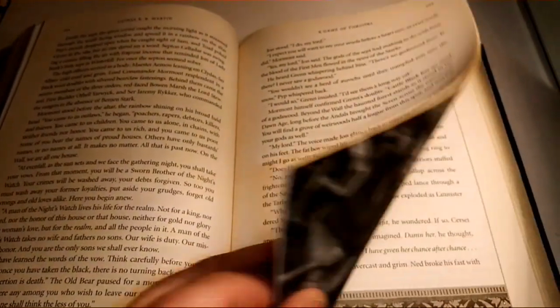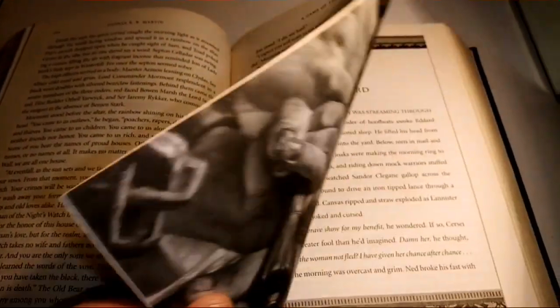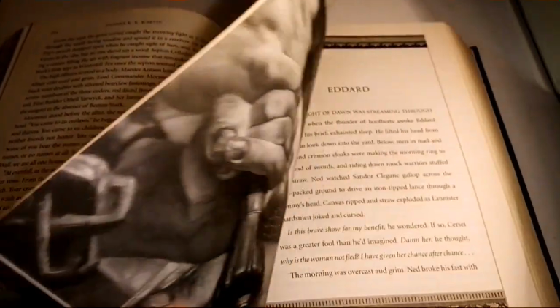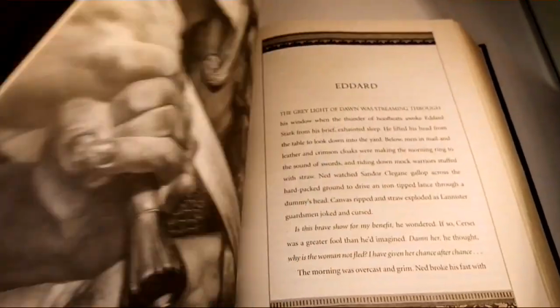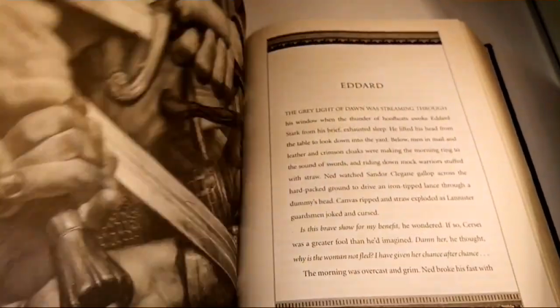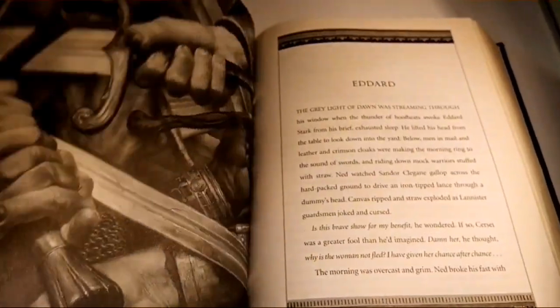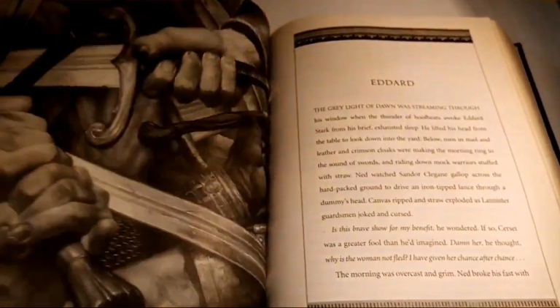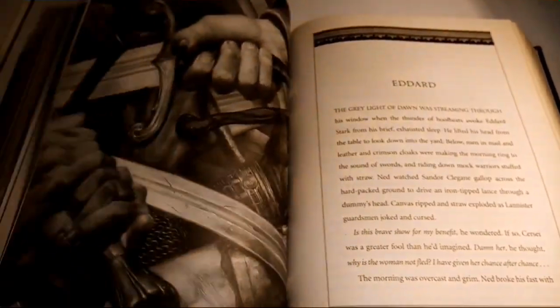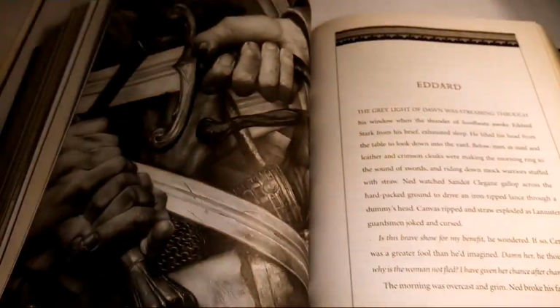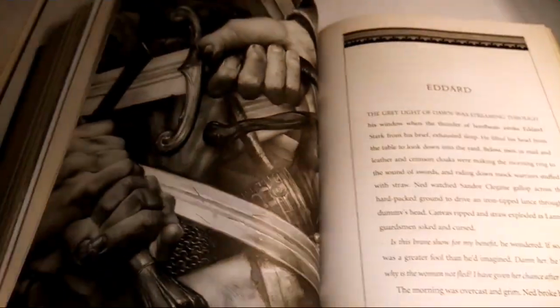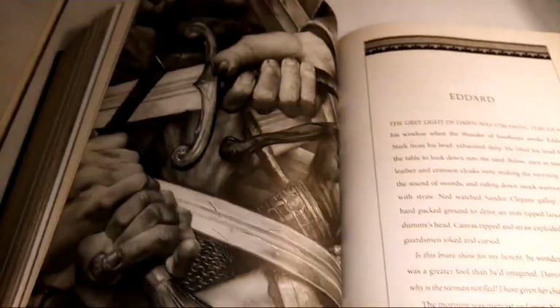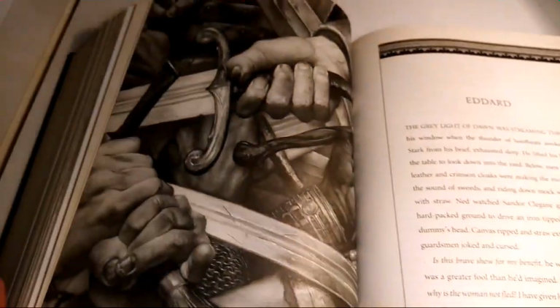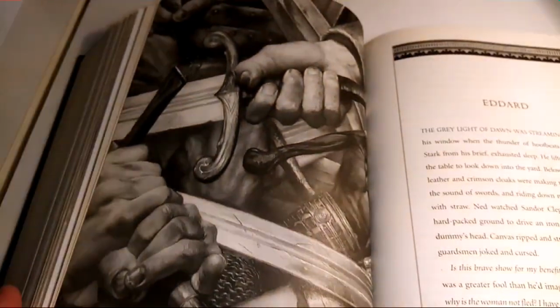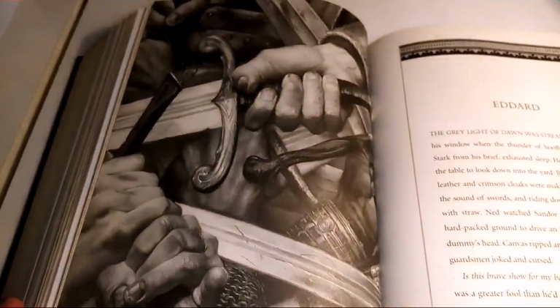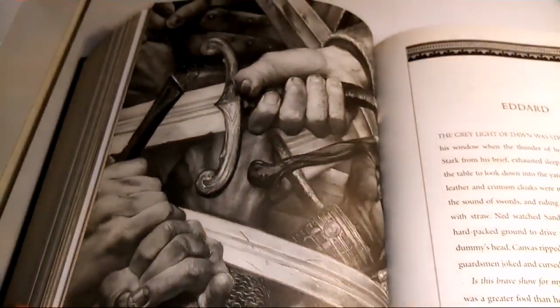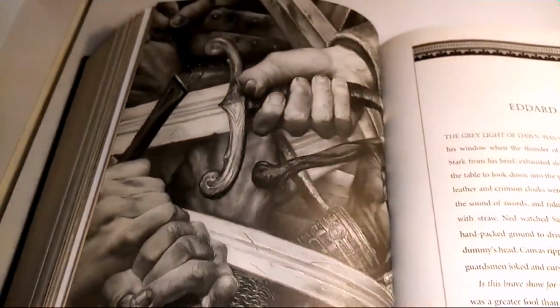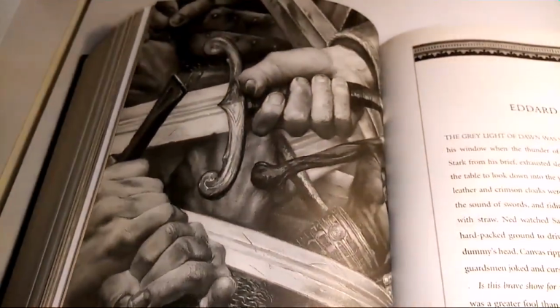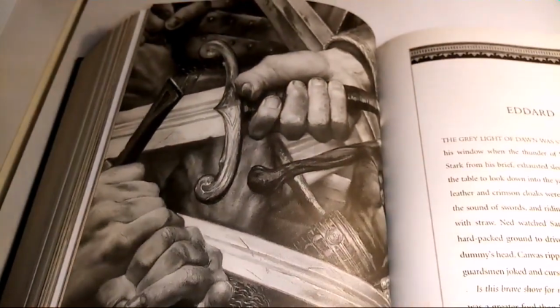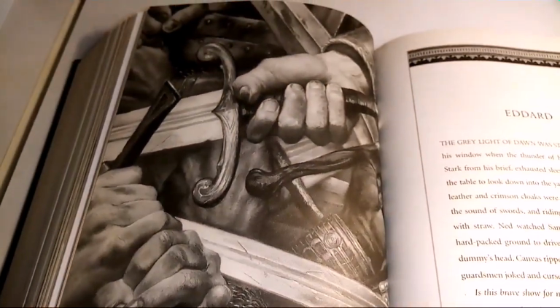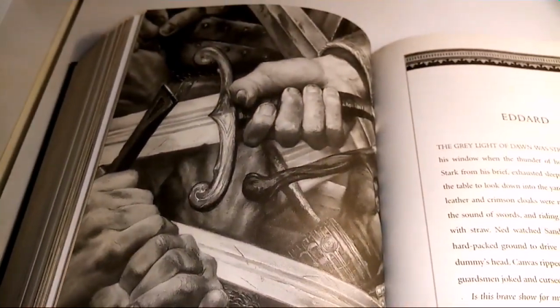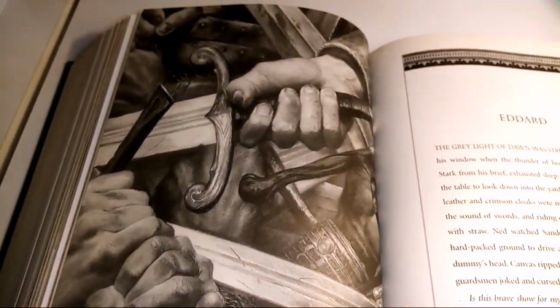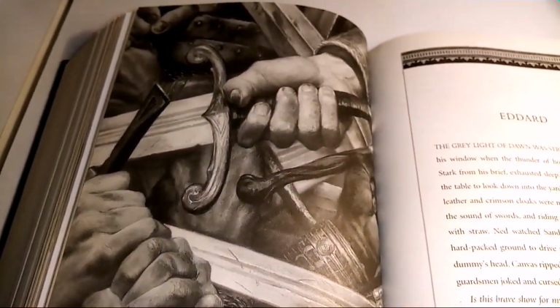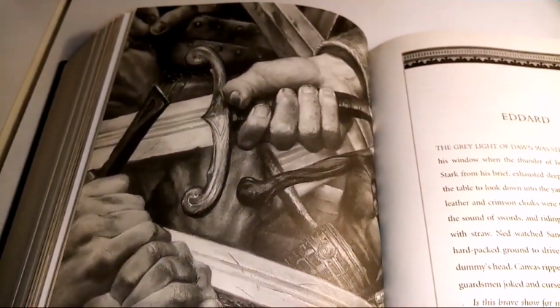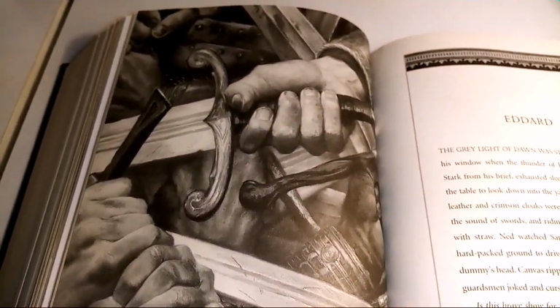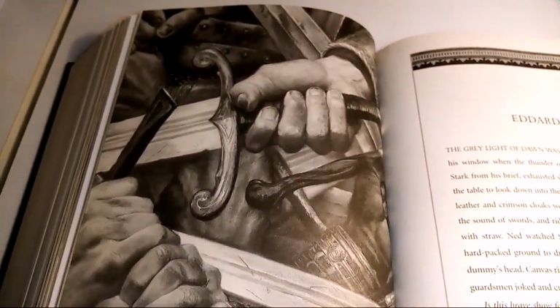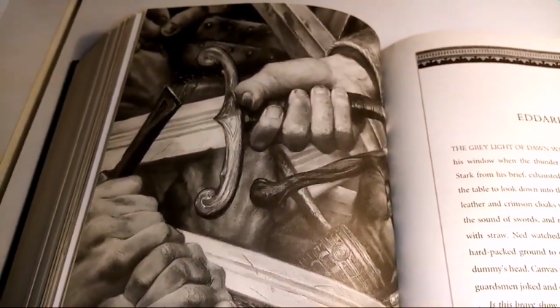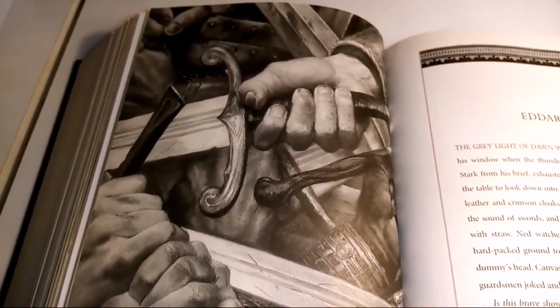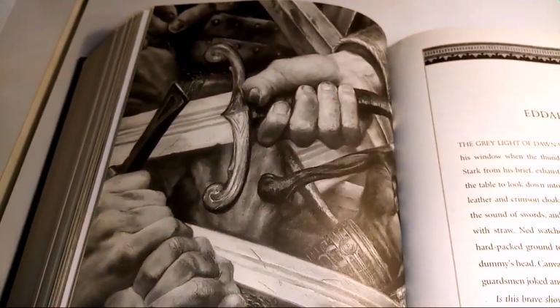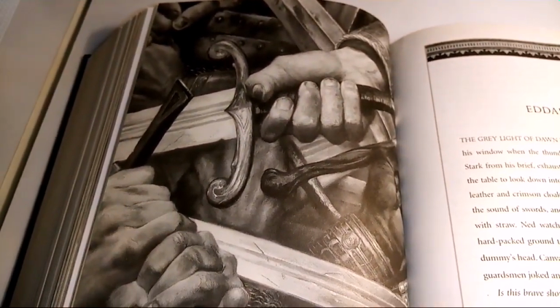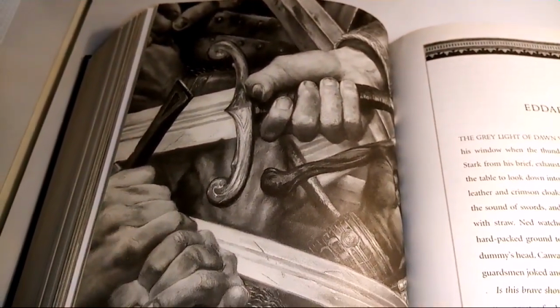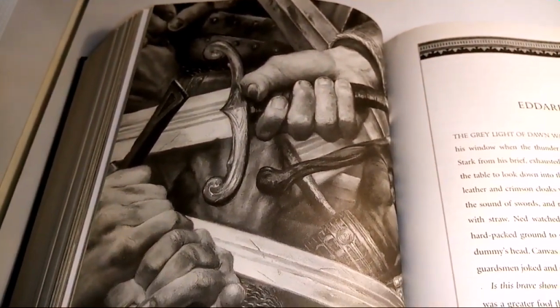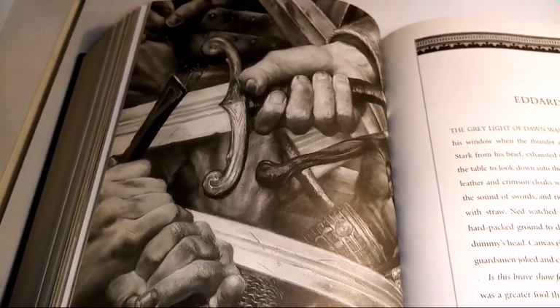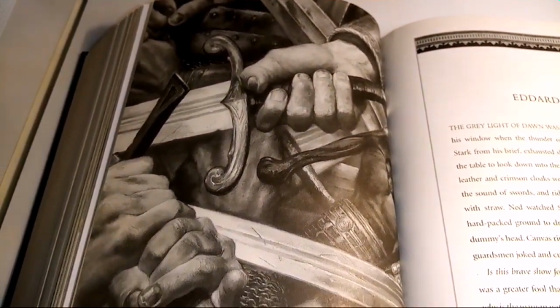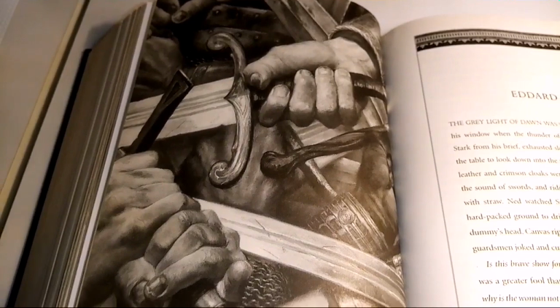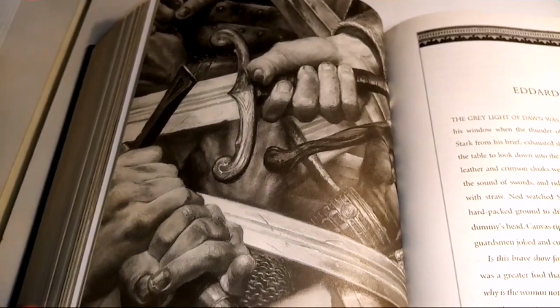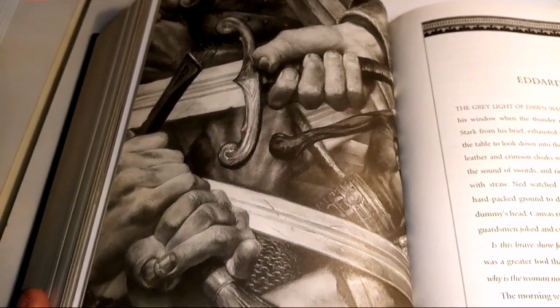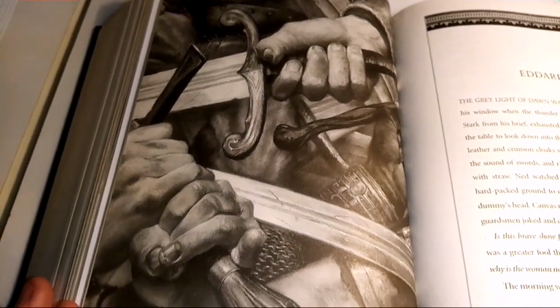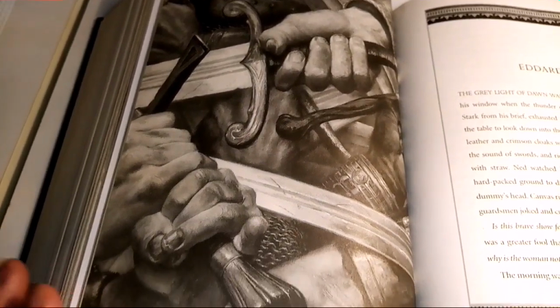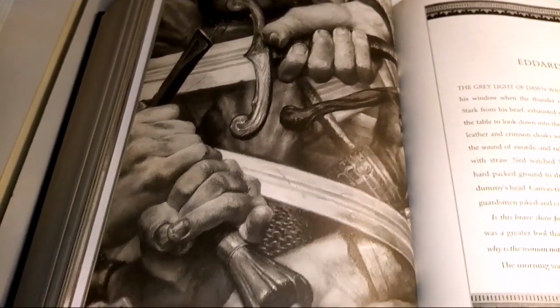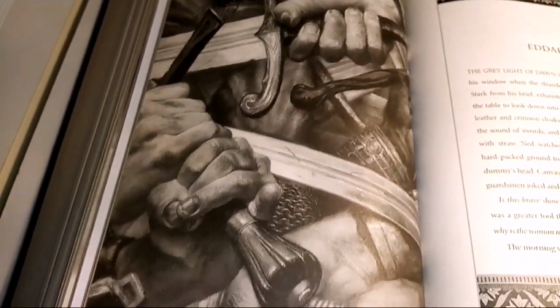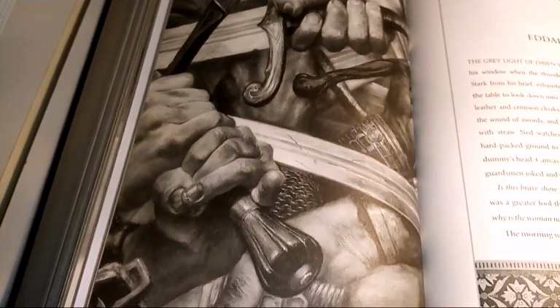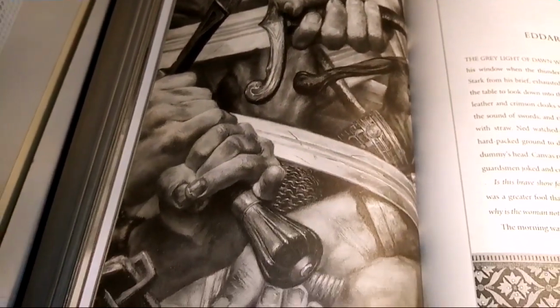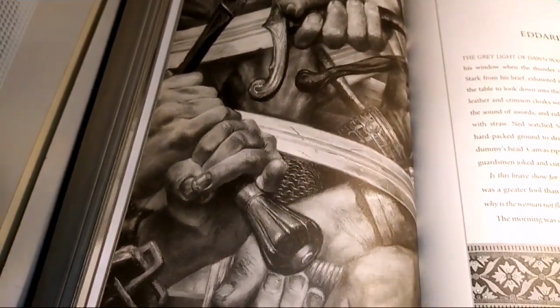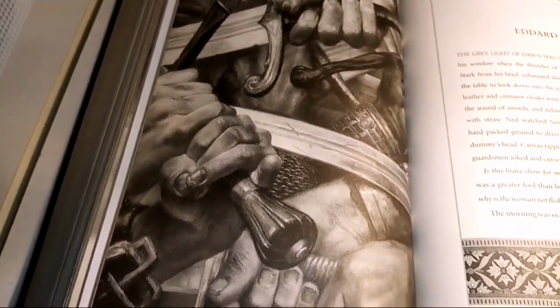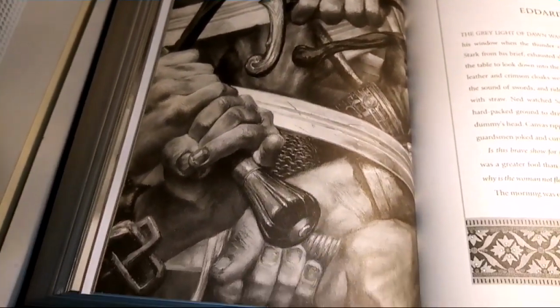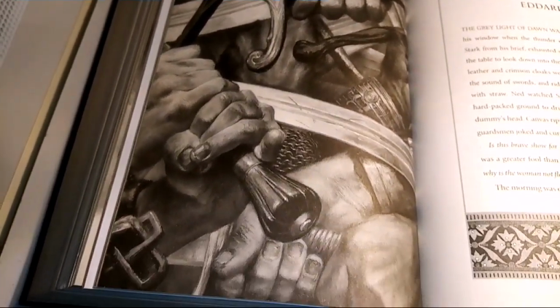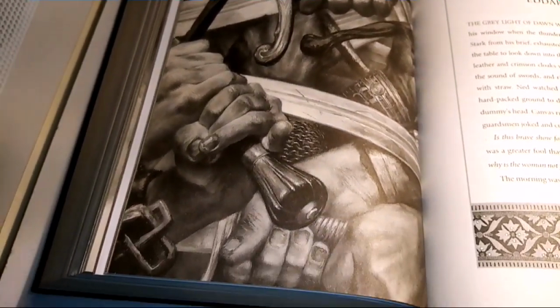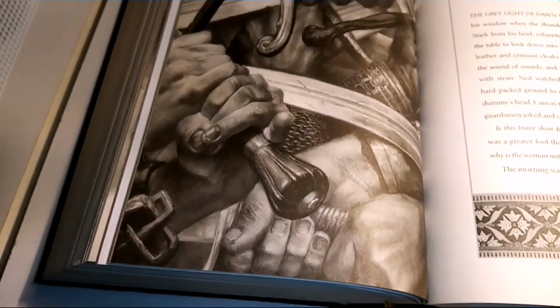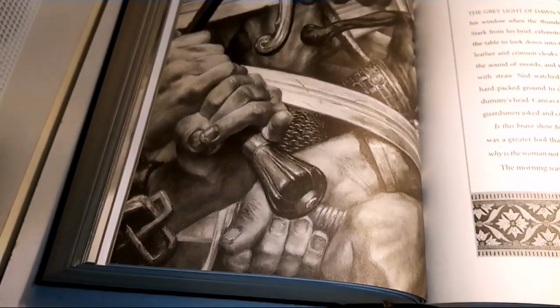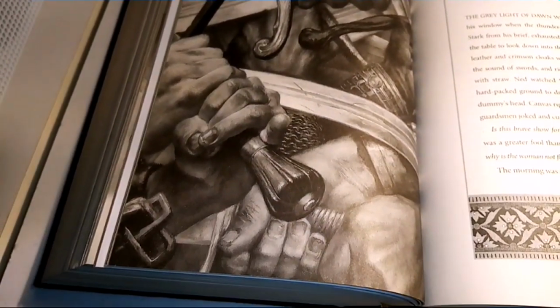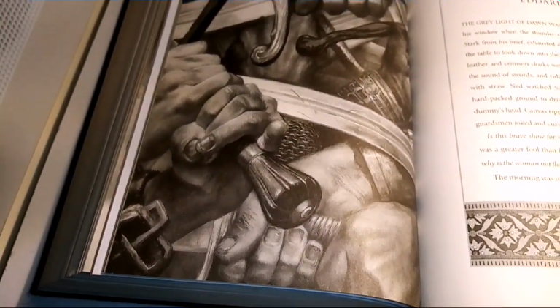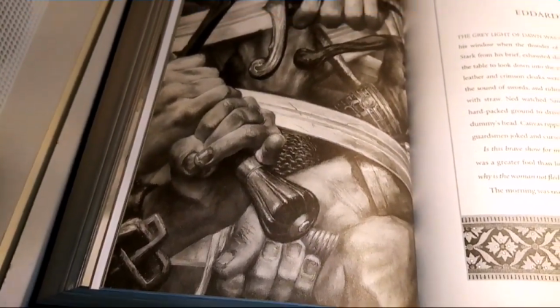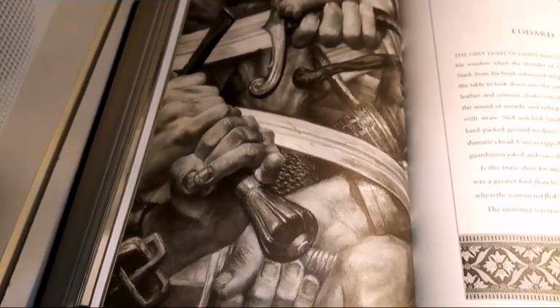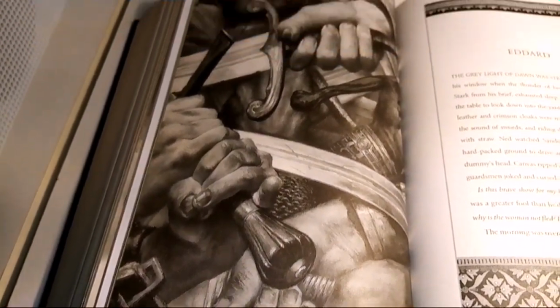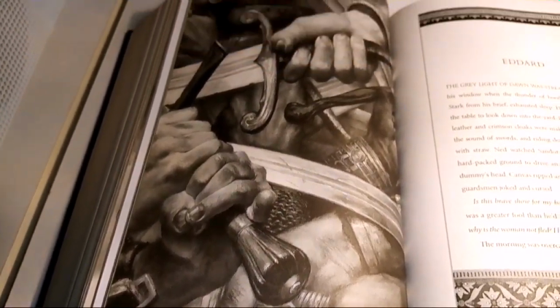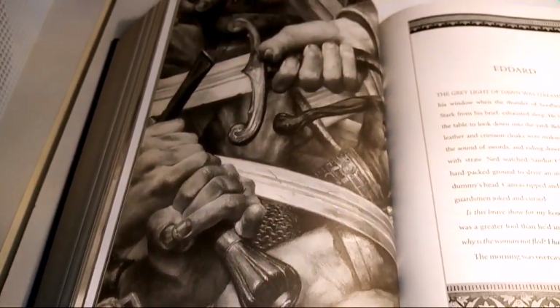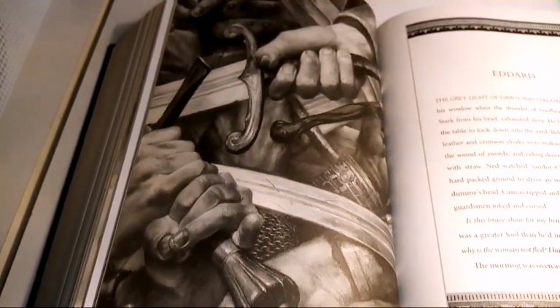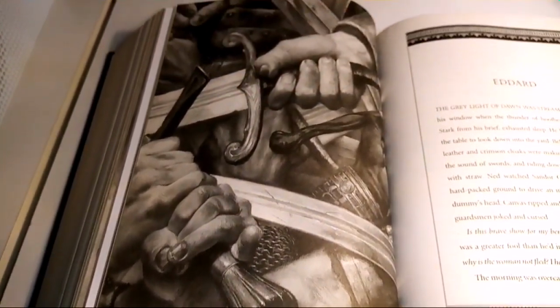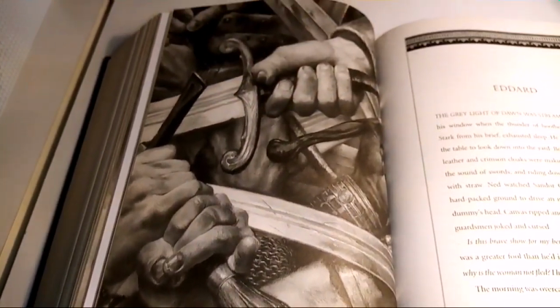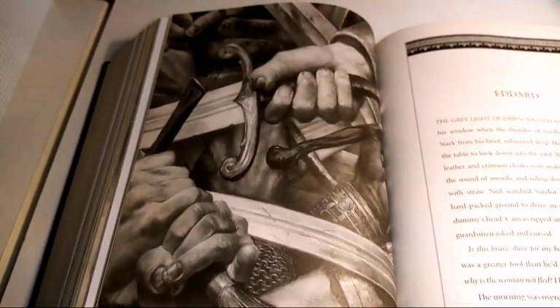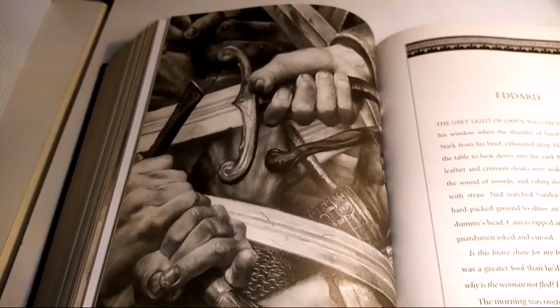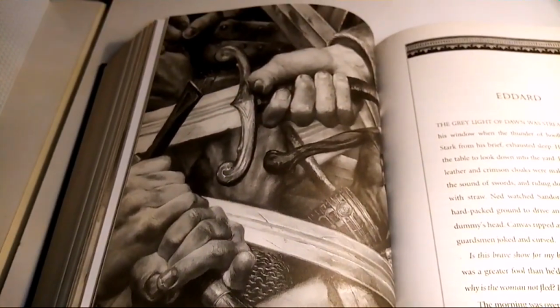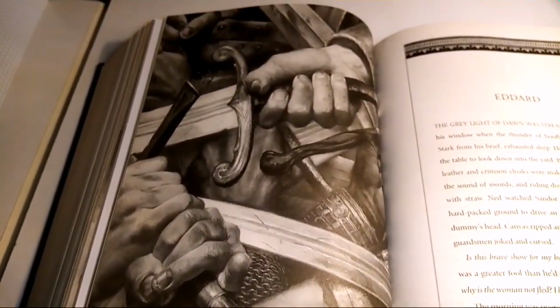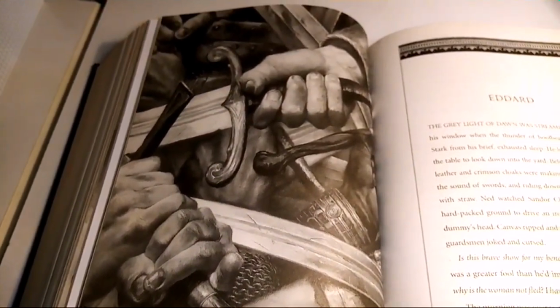The Night's Watch commander. And then a lot of swords.